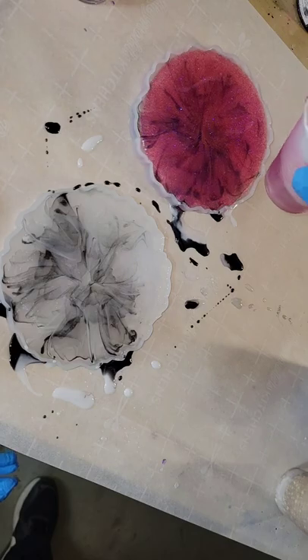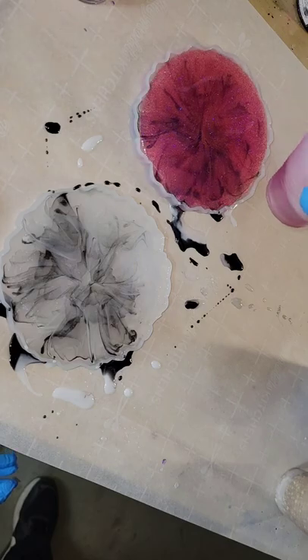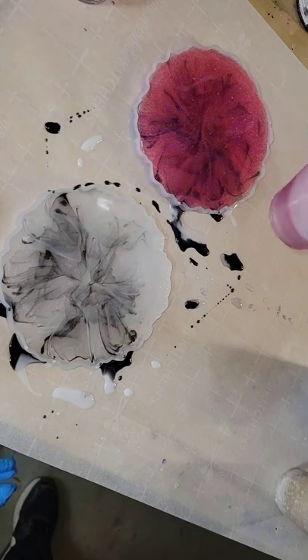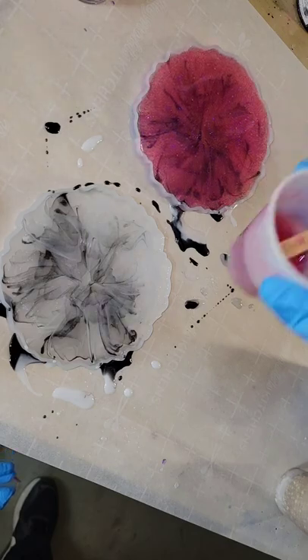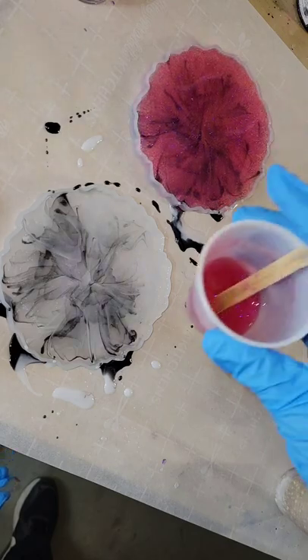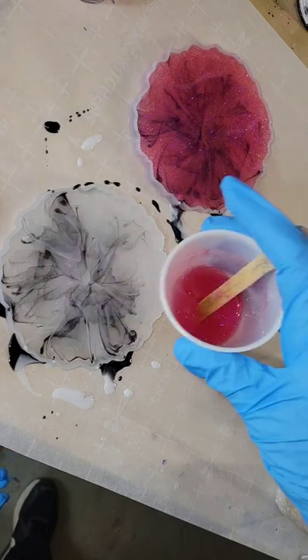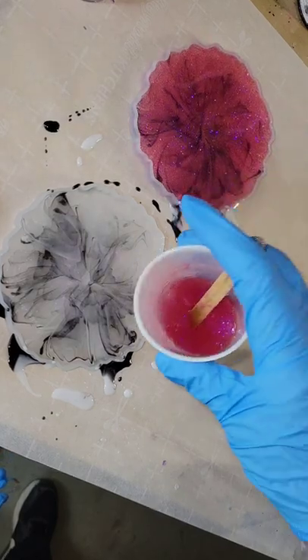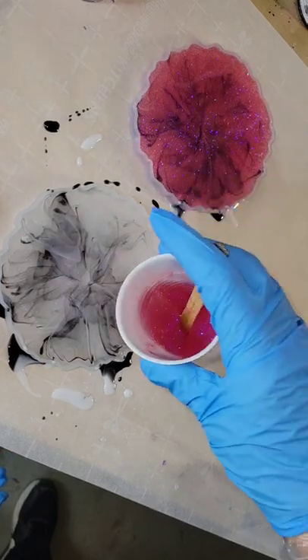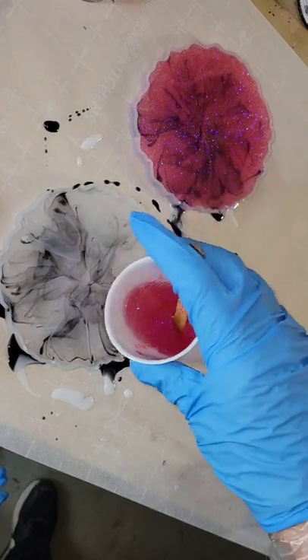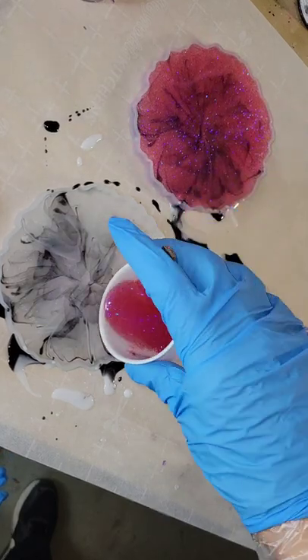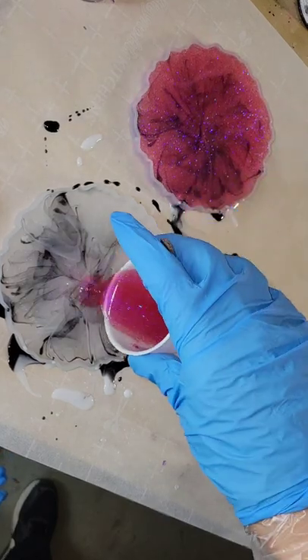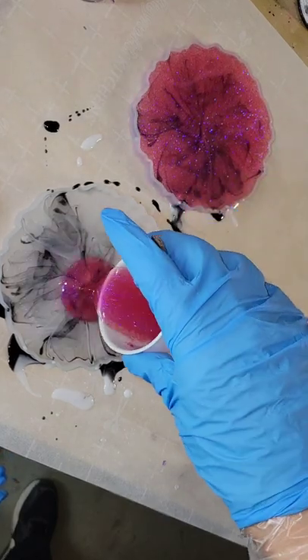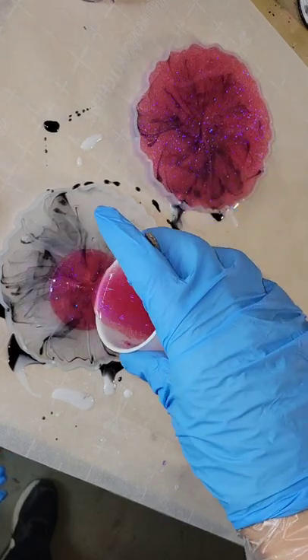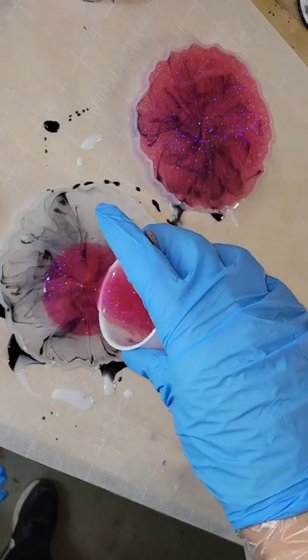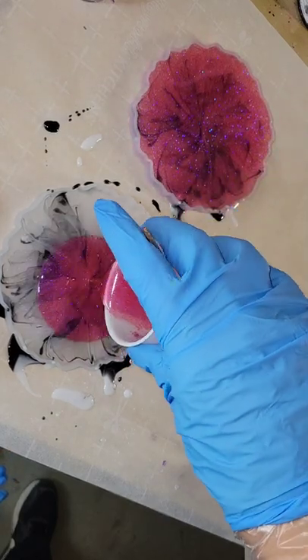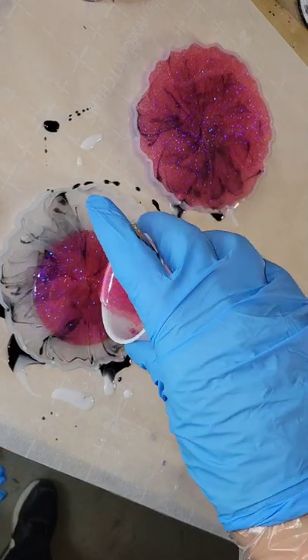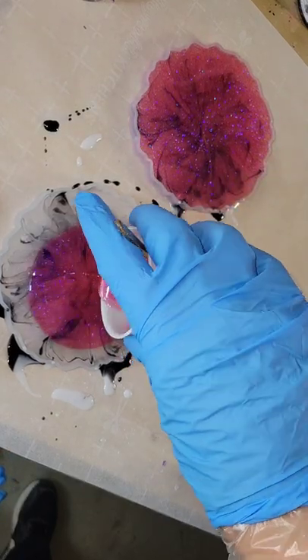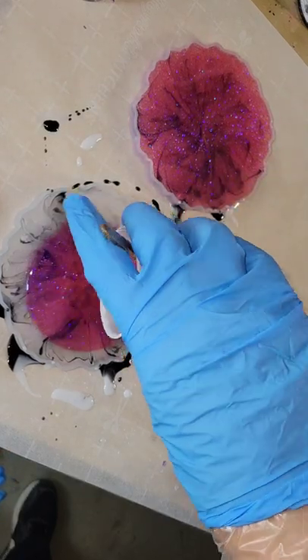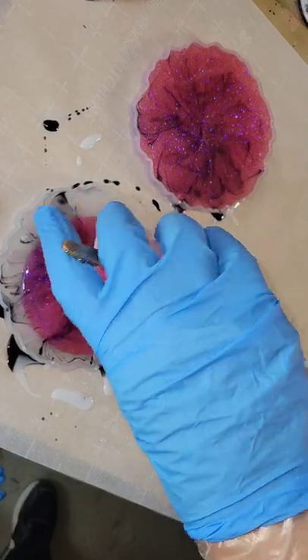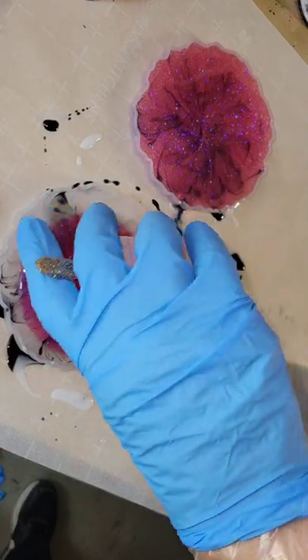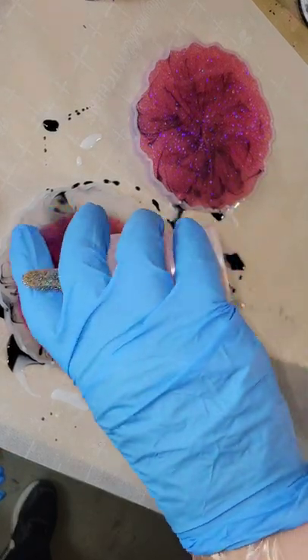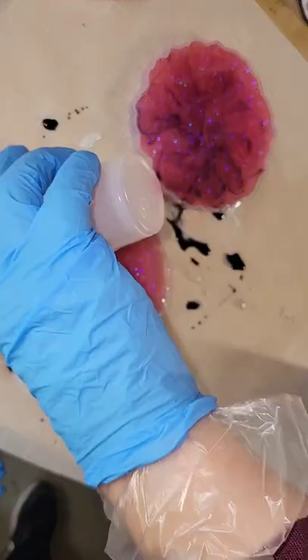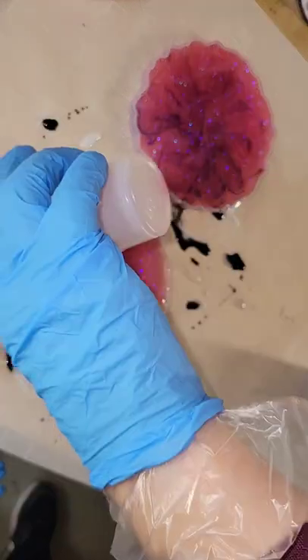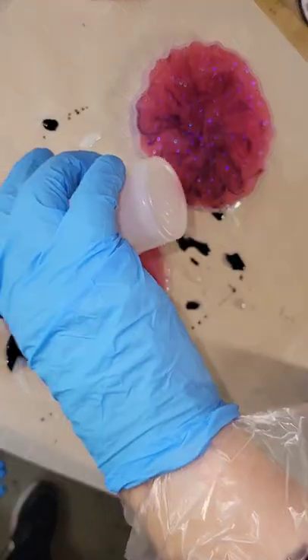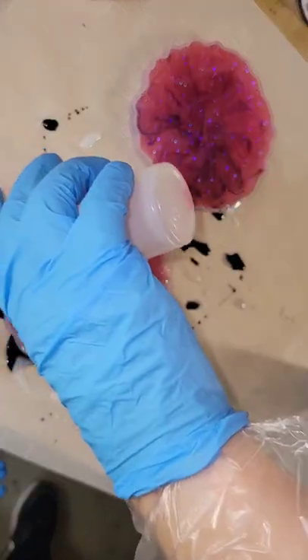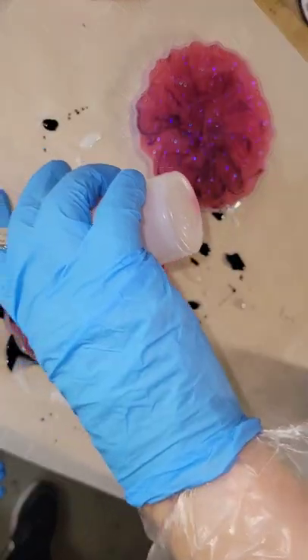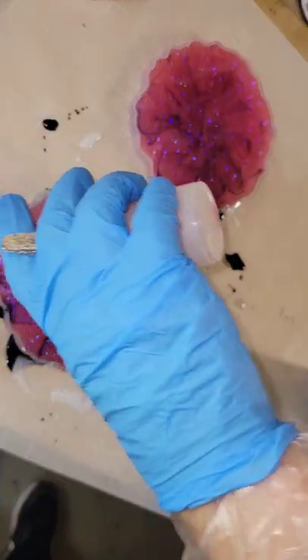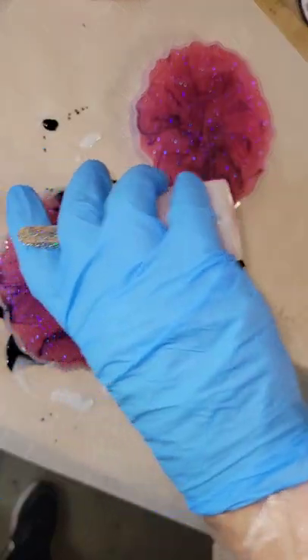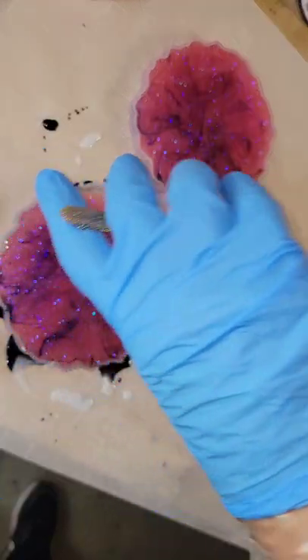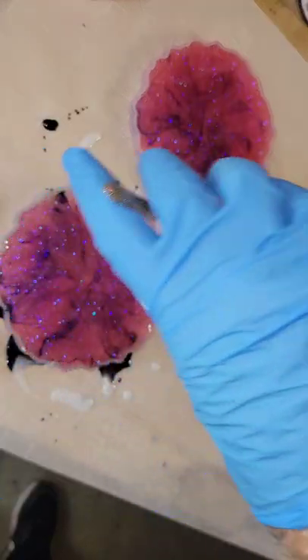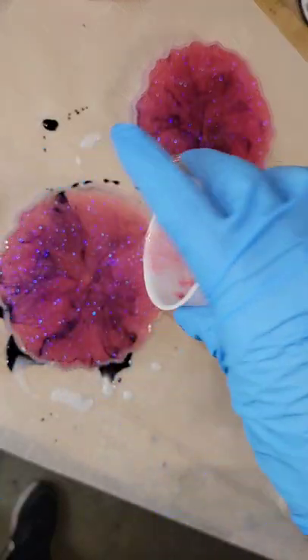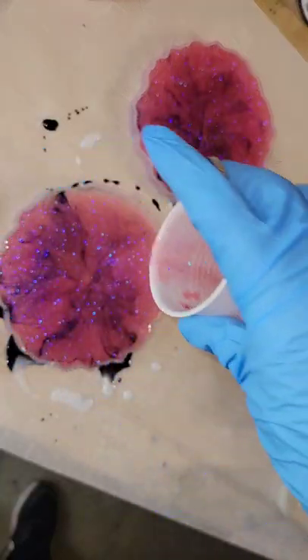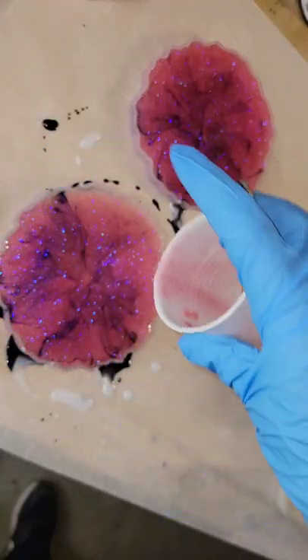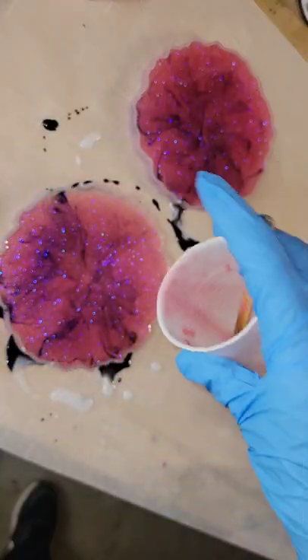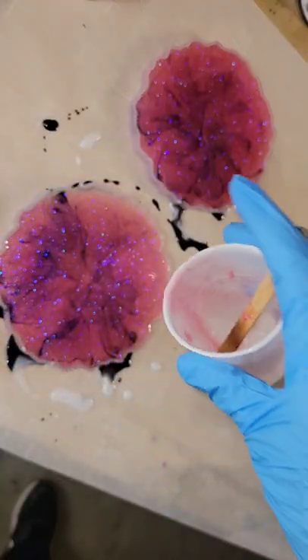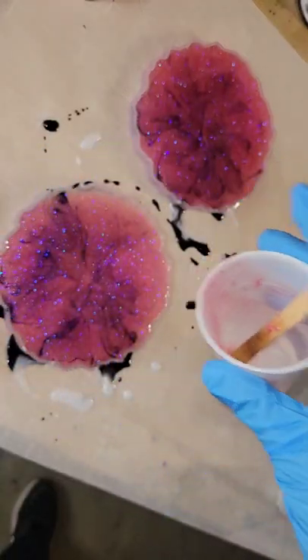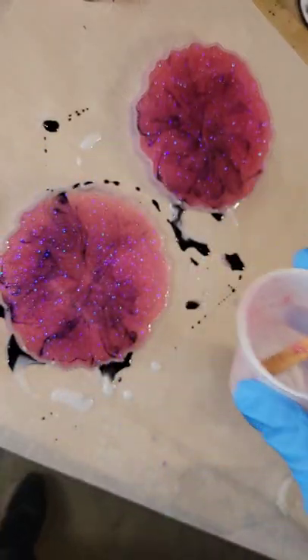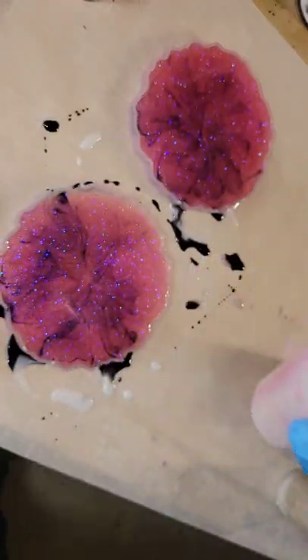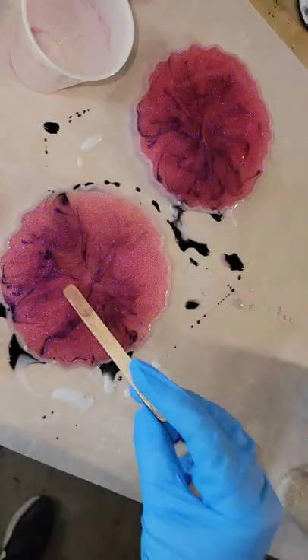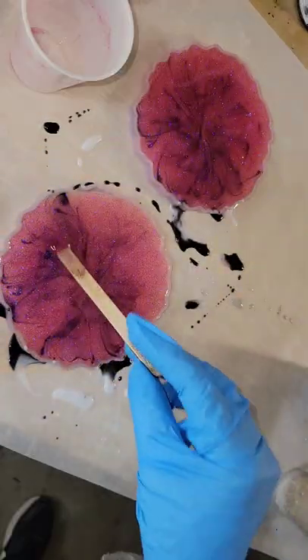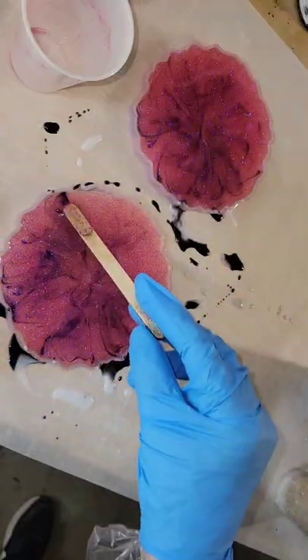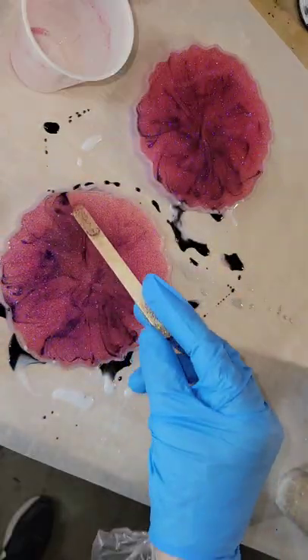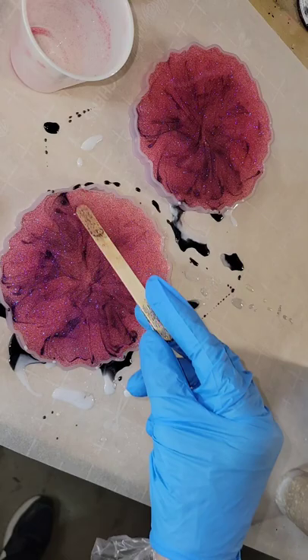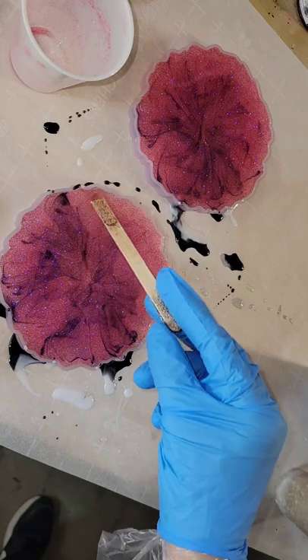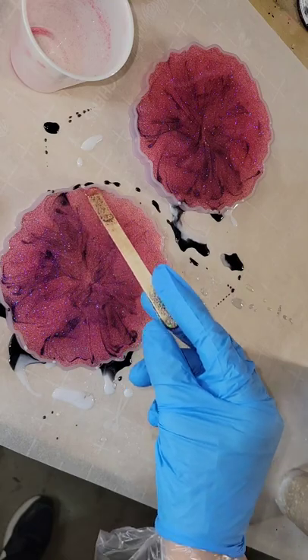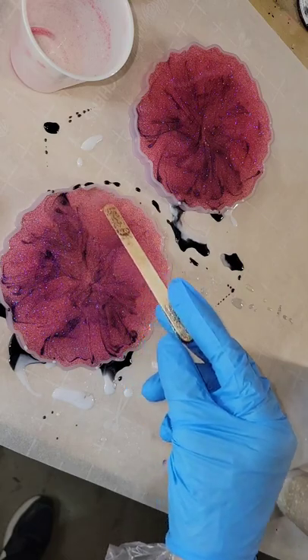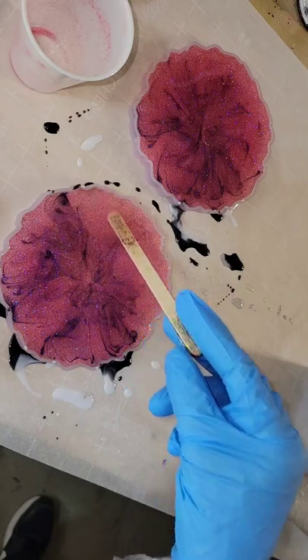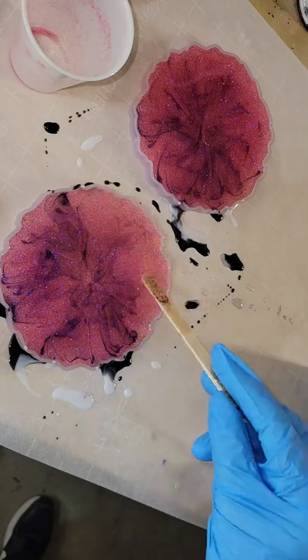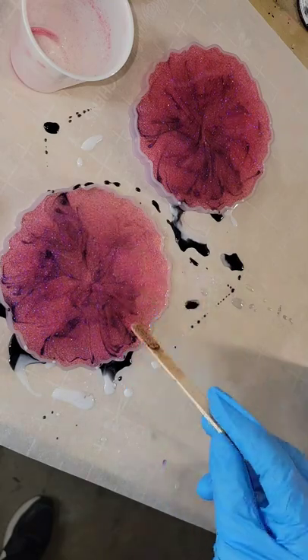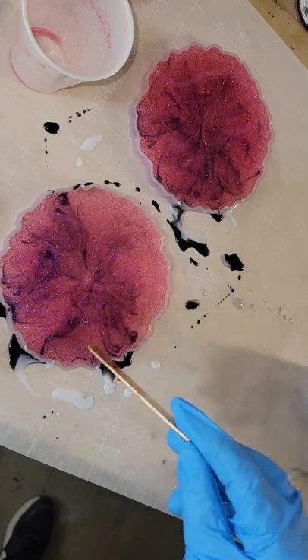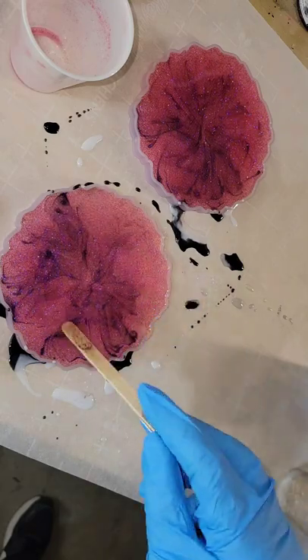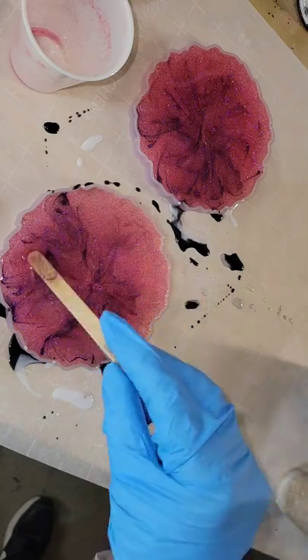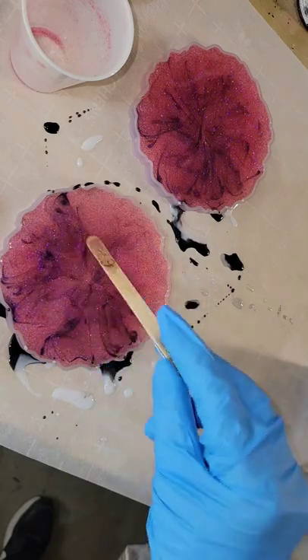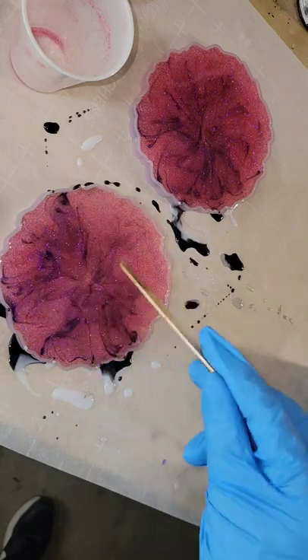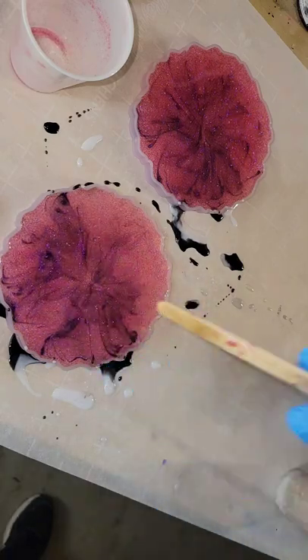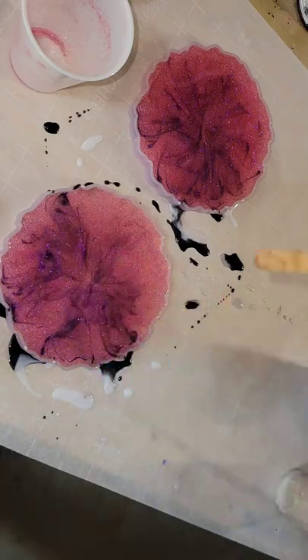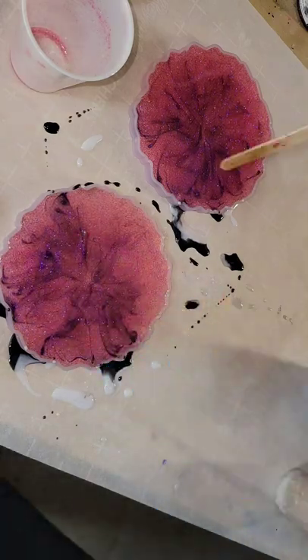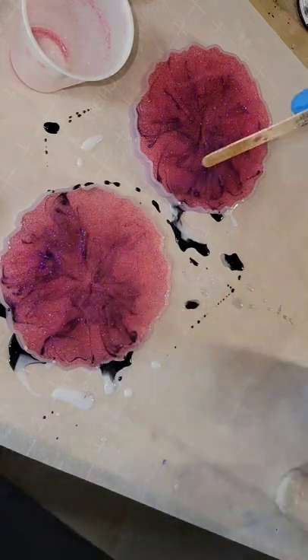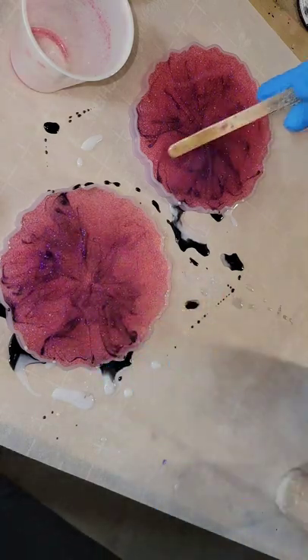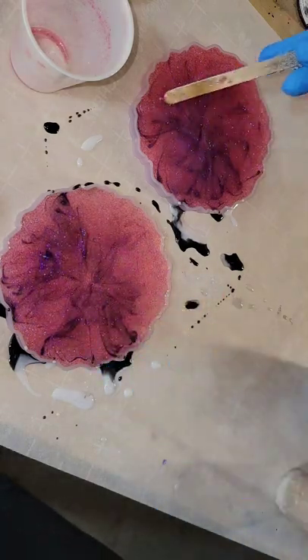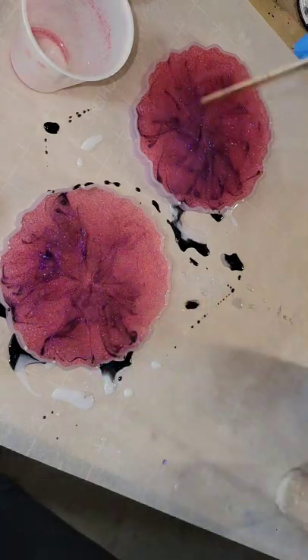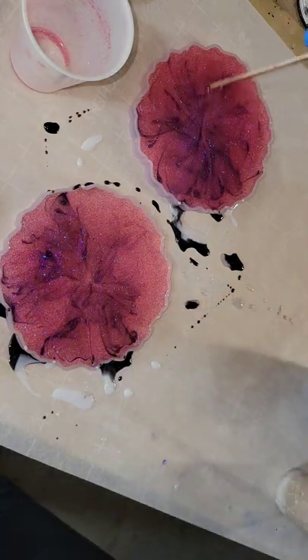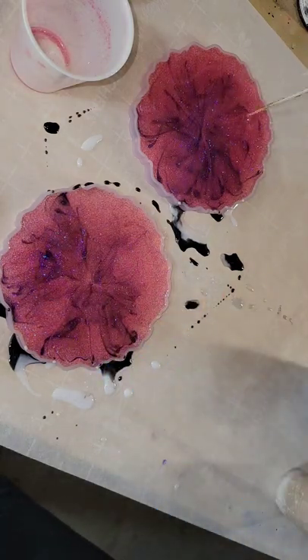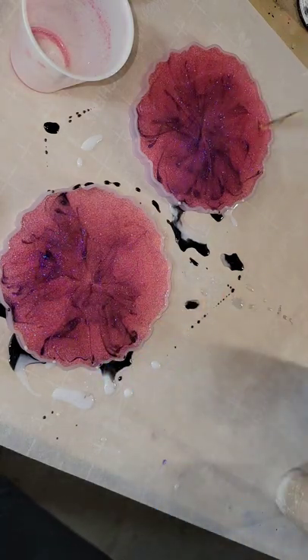This is the next day — filling up the molds the rest of the way with some pink glitter. I'm going to let that layer dry and then we'll be ready to demold them.